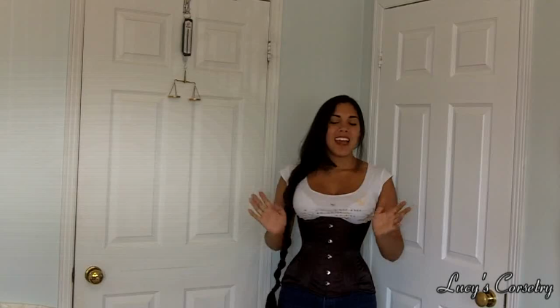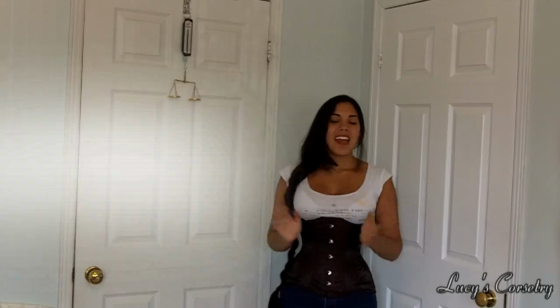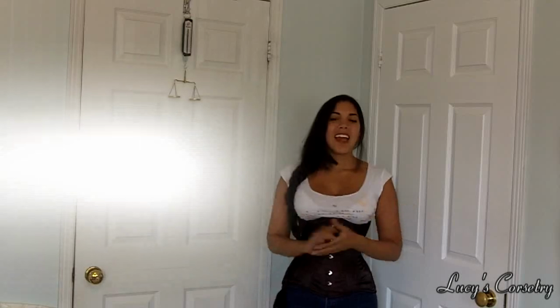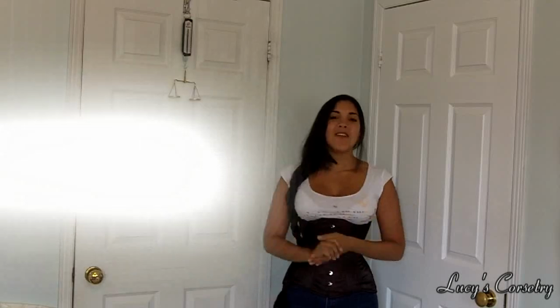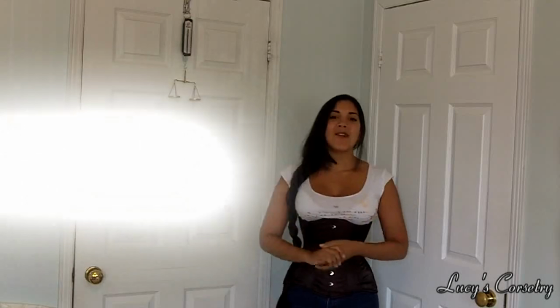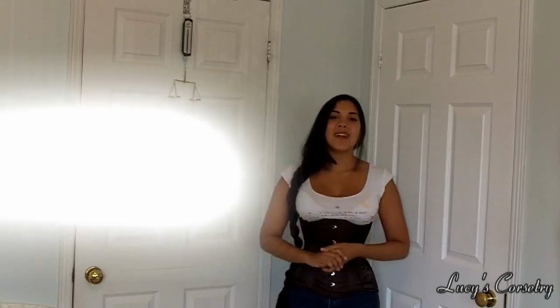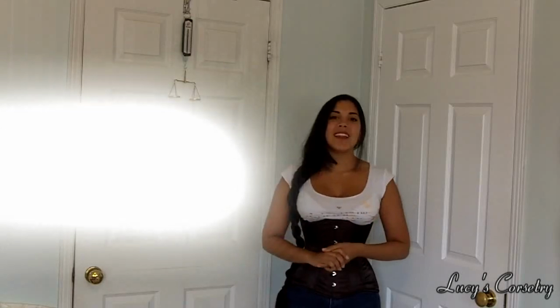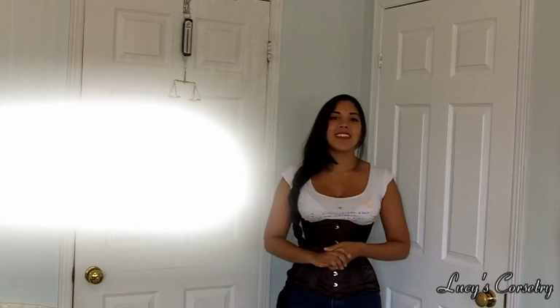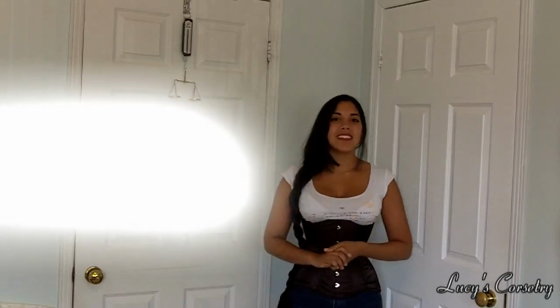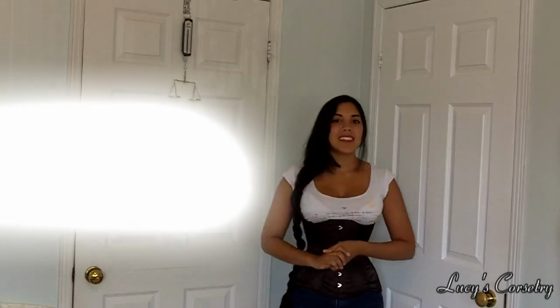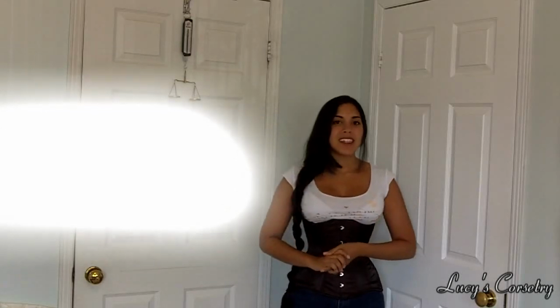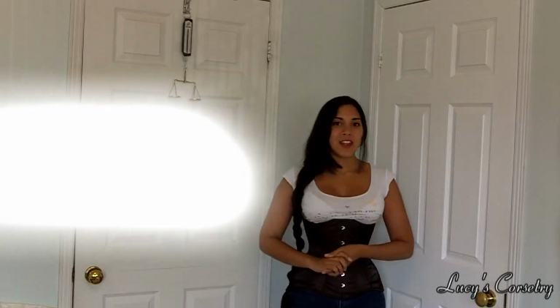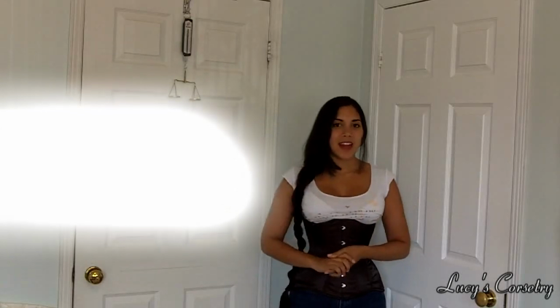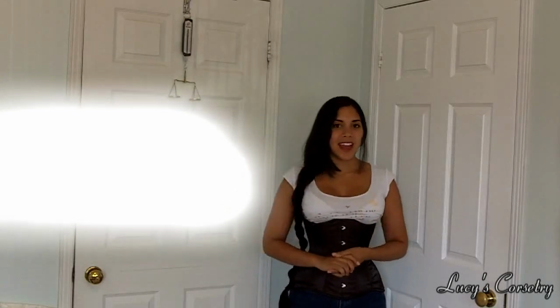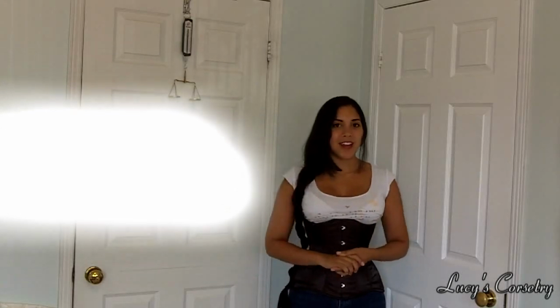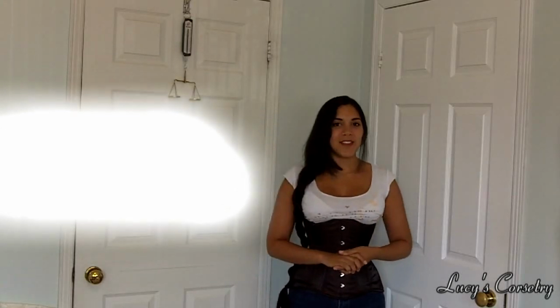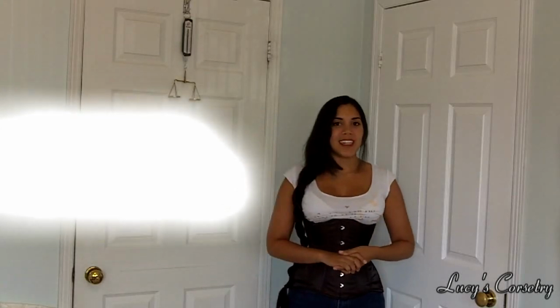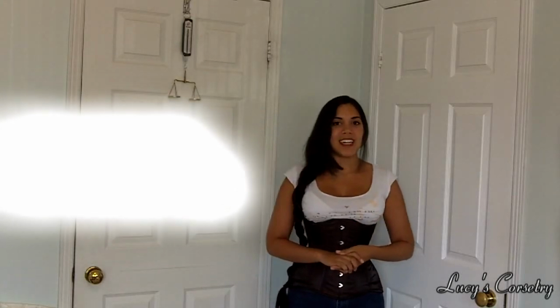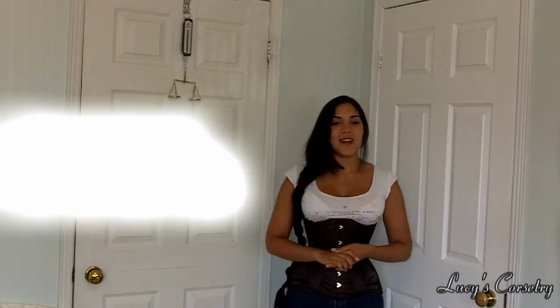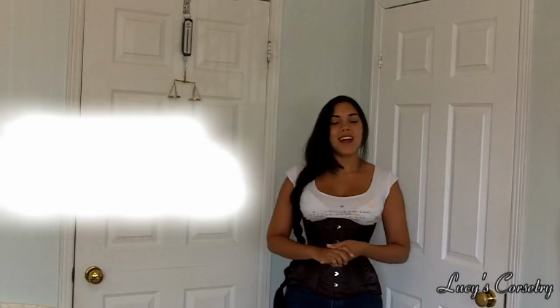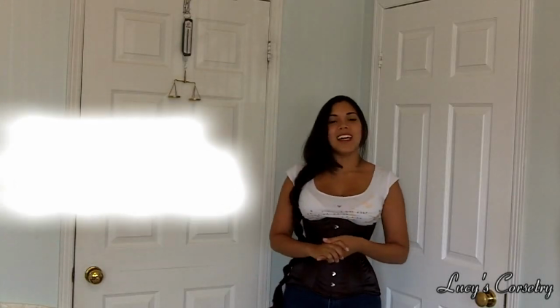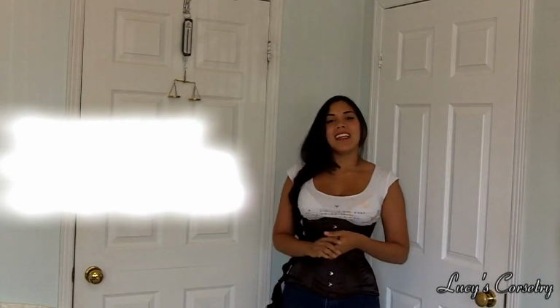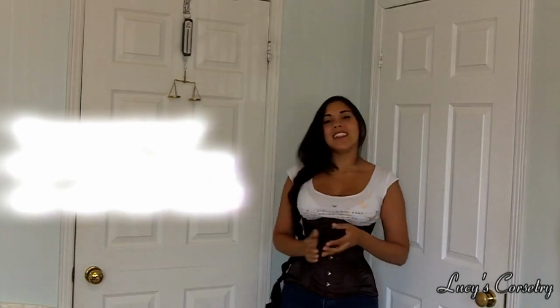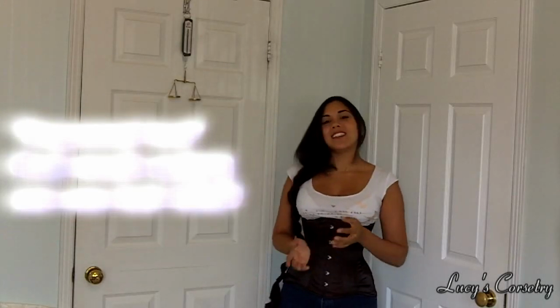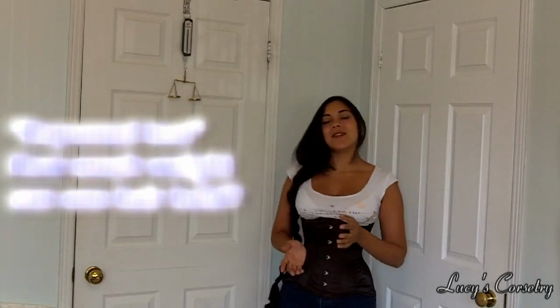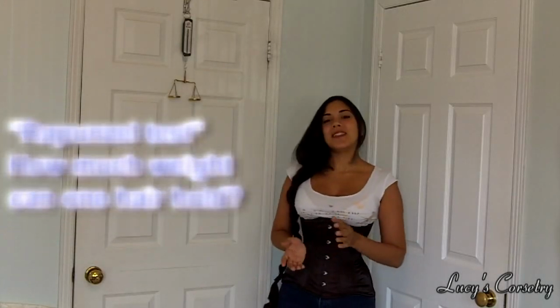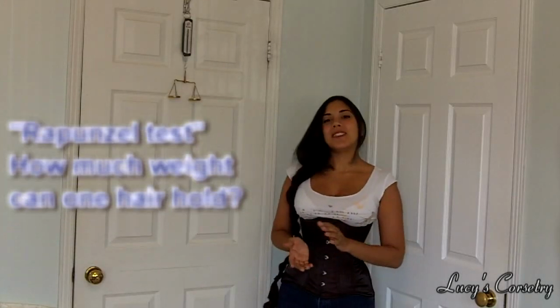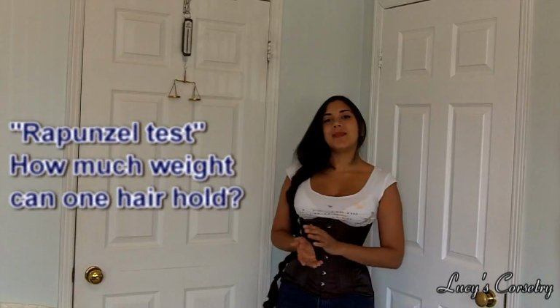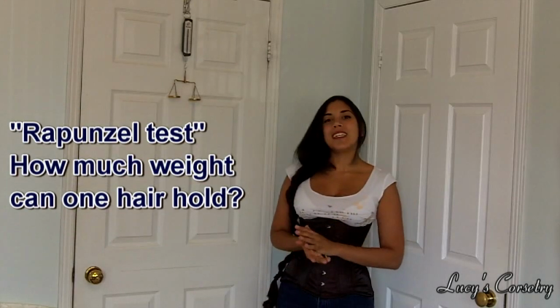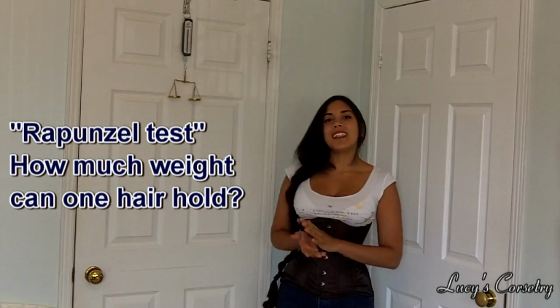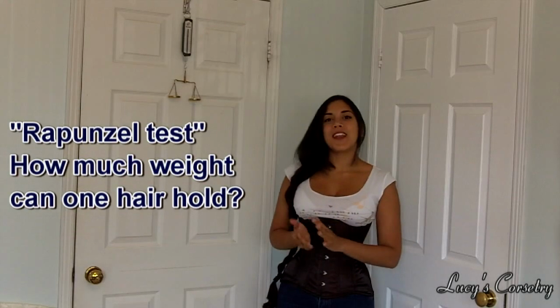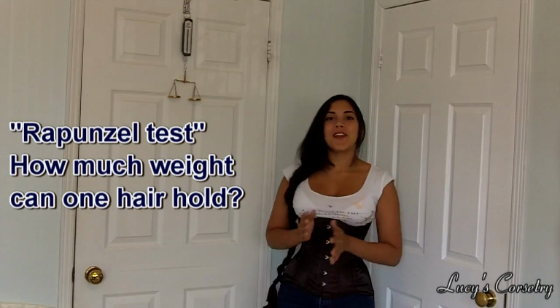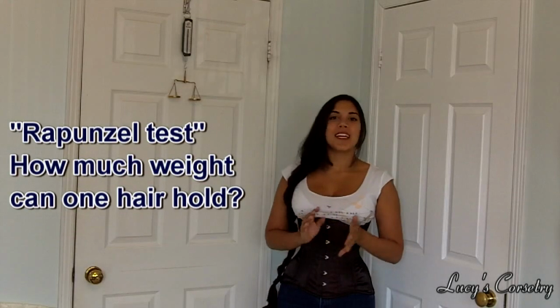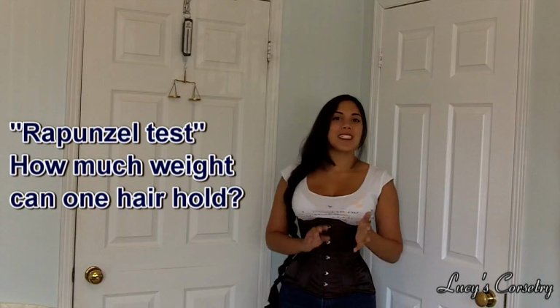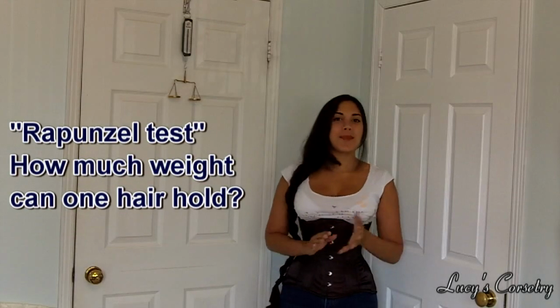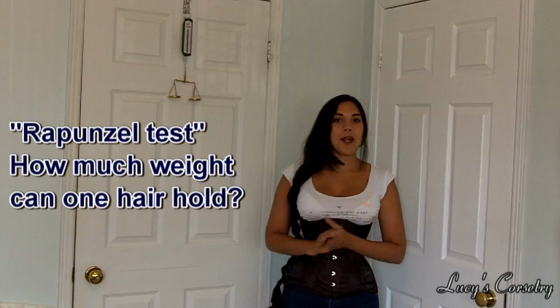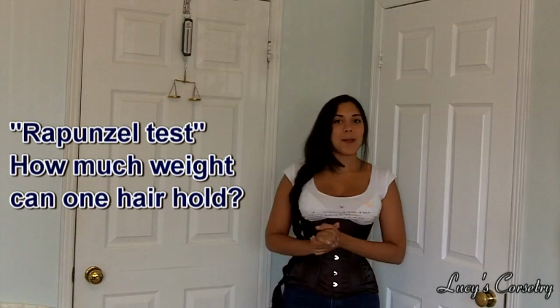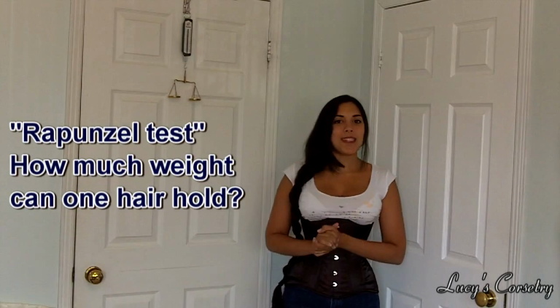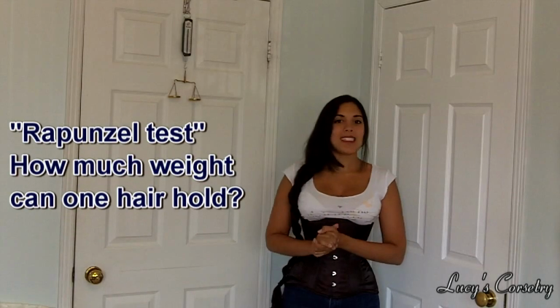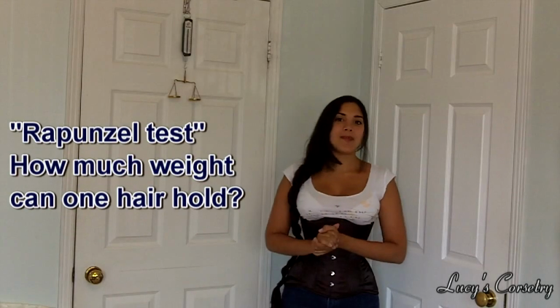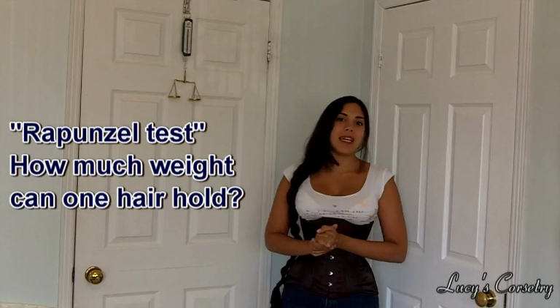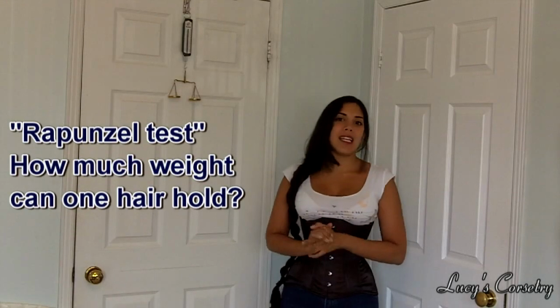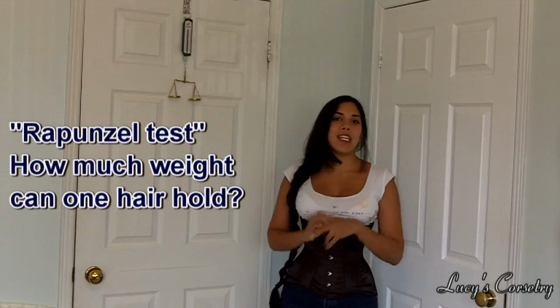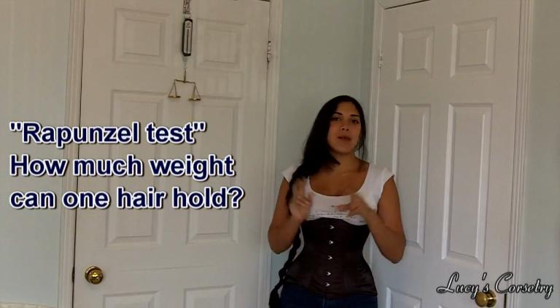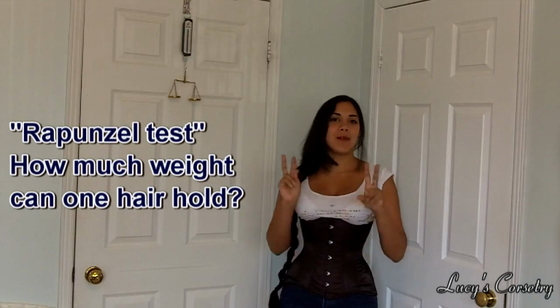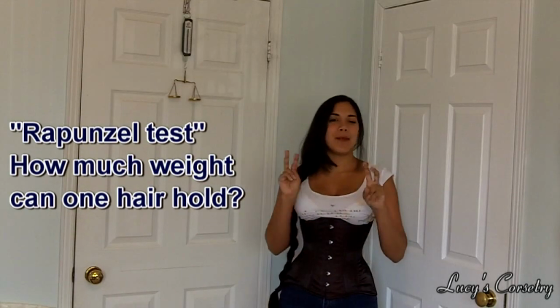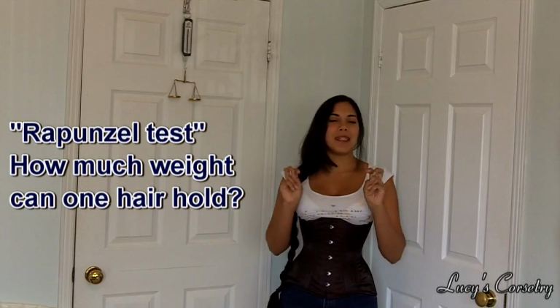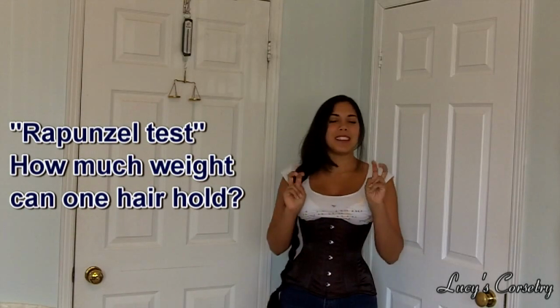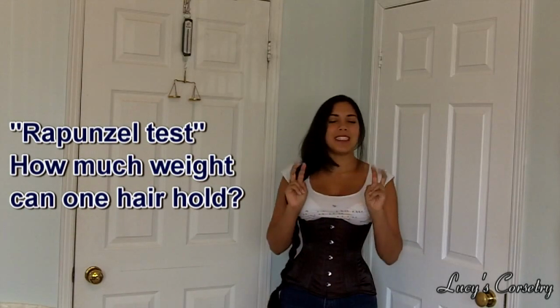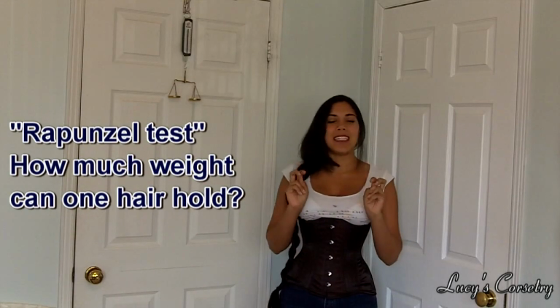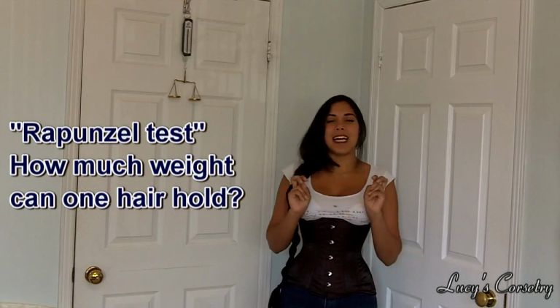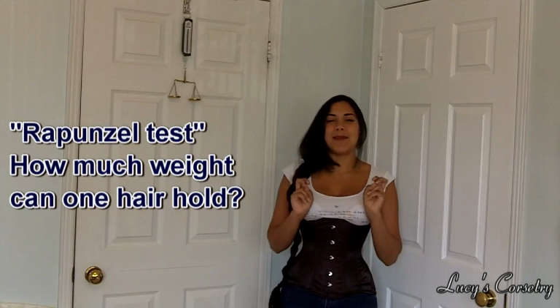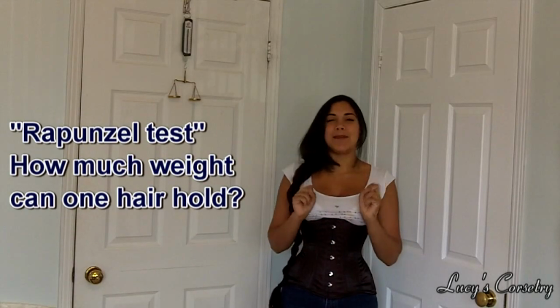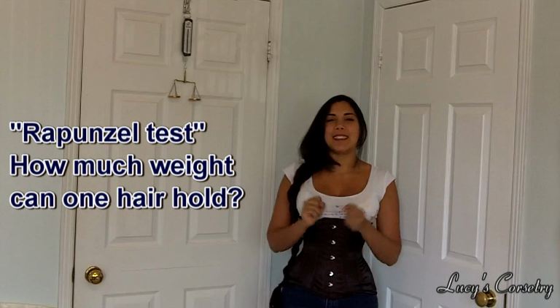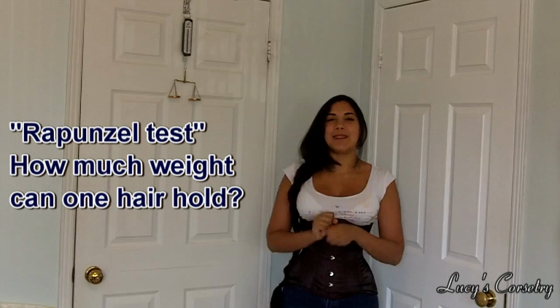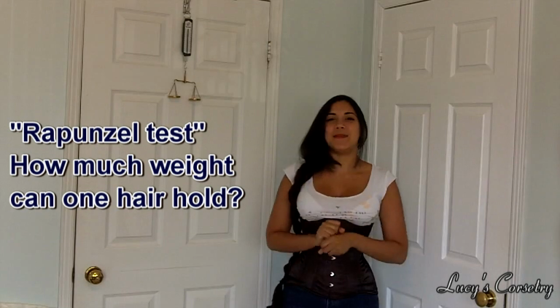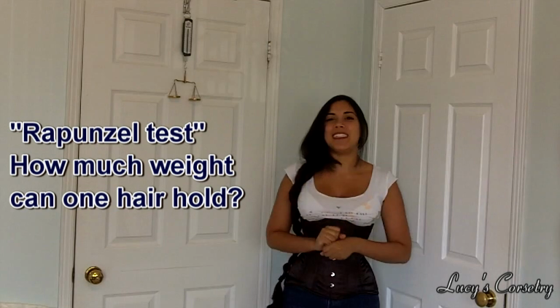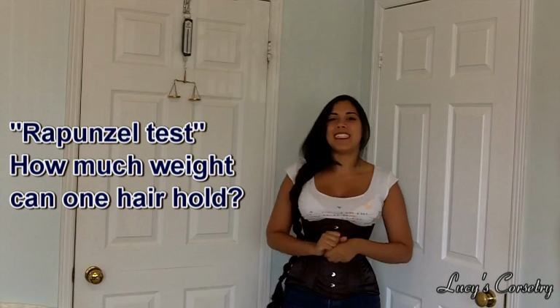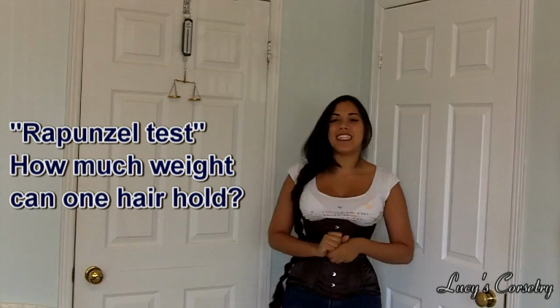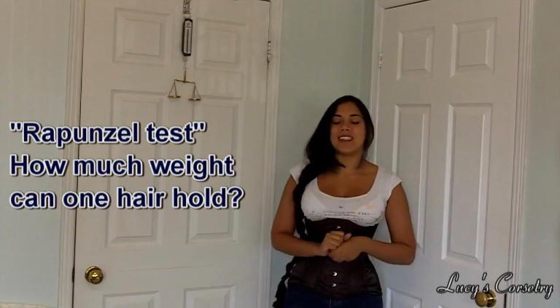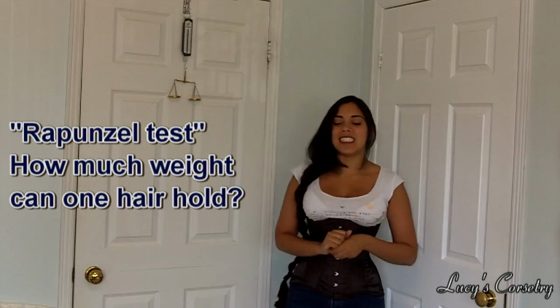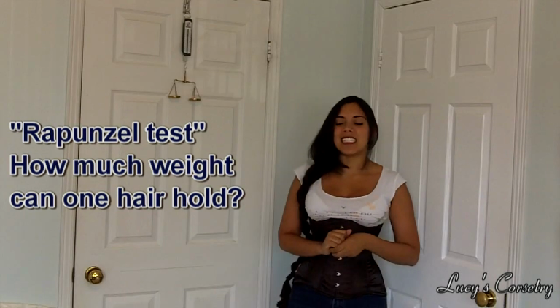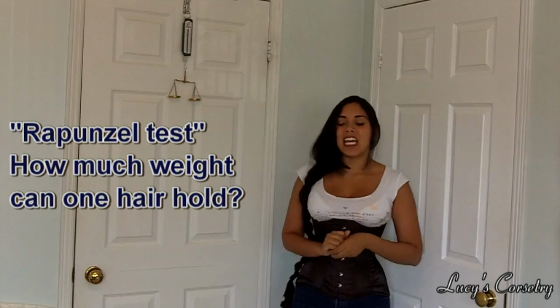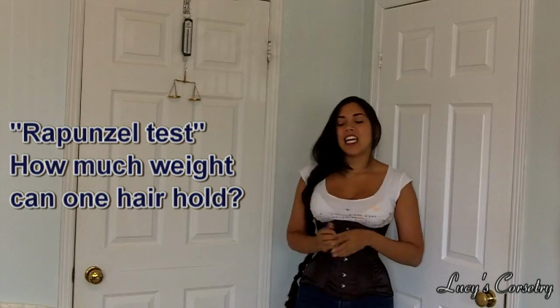Hey everyone! This is another hair video. This is going to be another experiment in my little Rapunzel Labs mini-series.